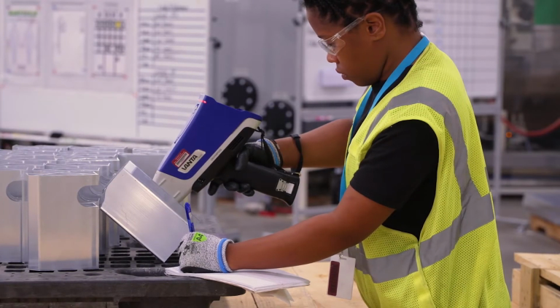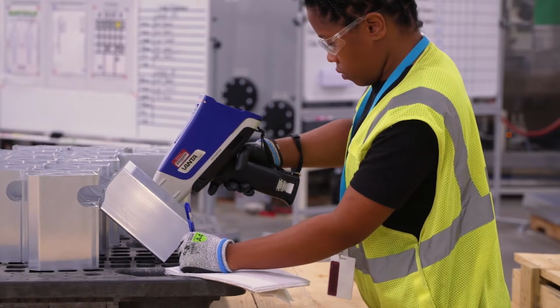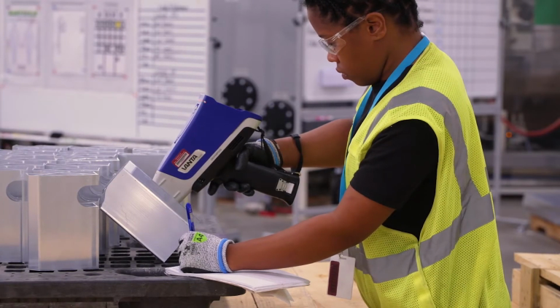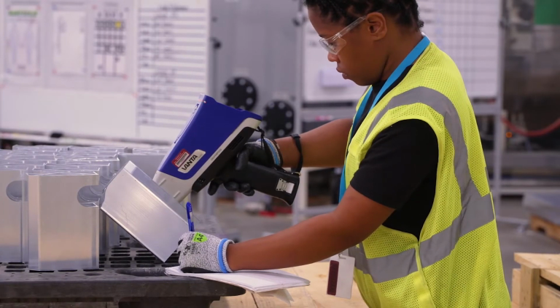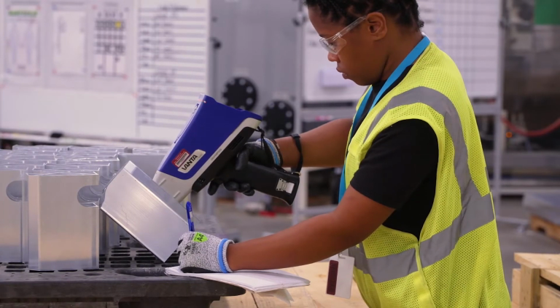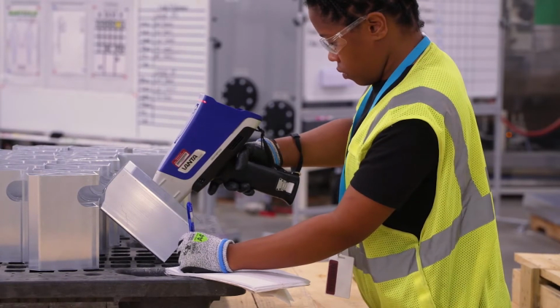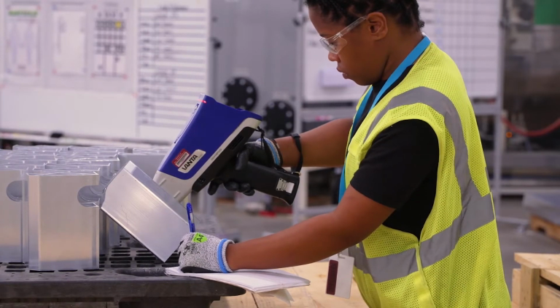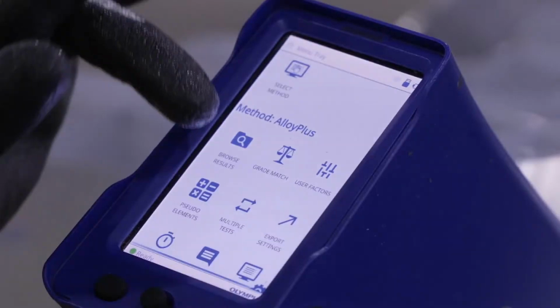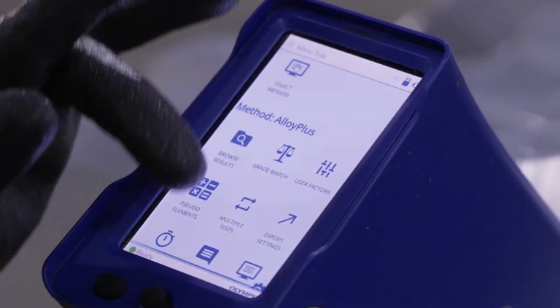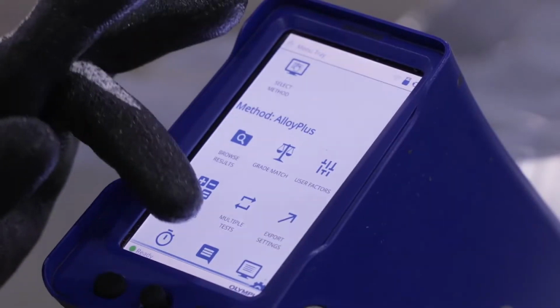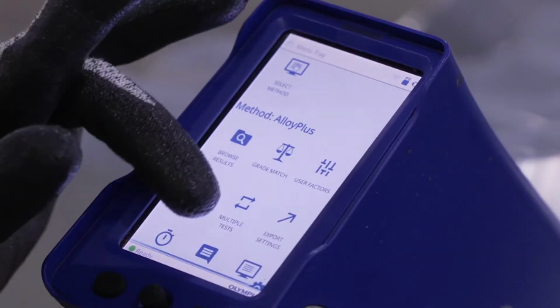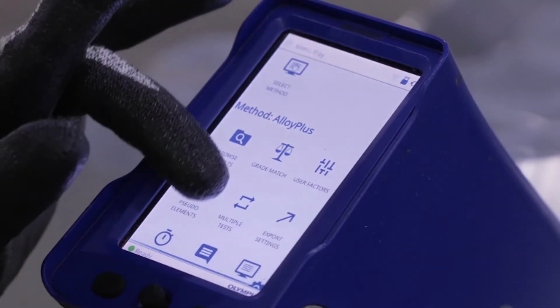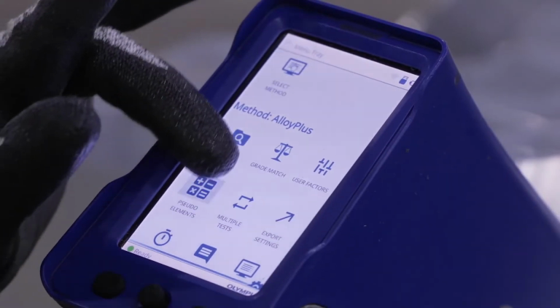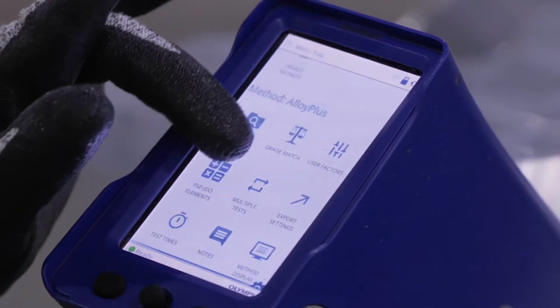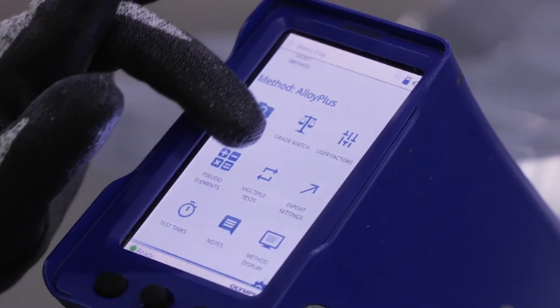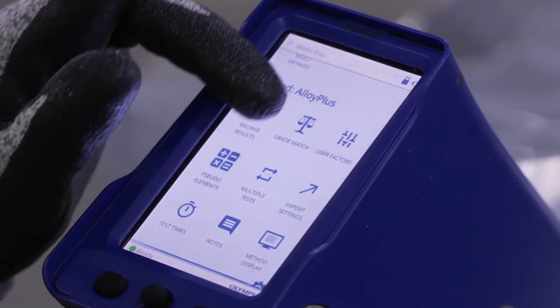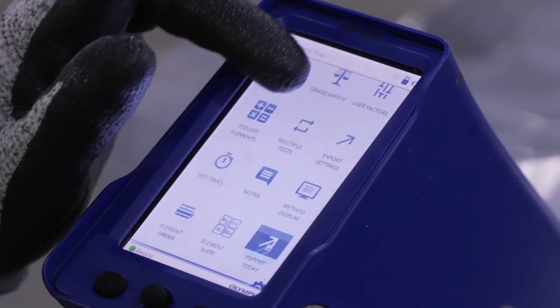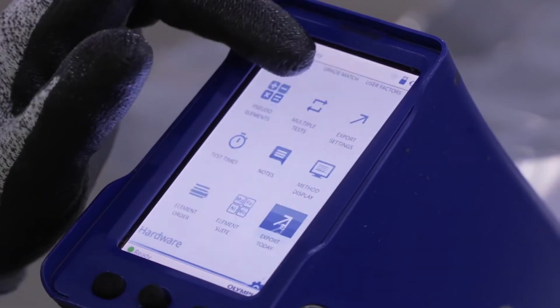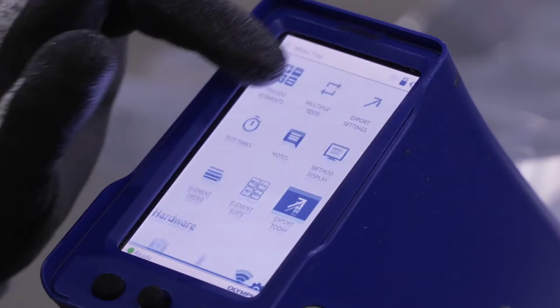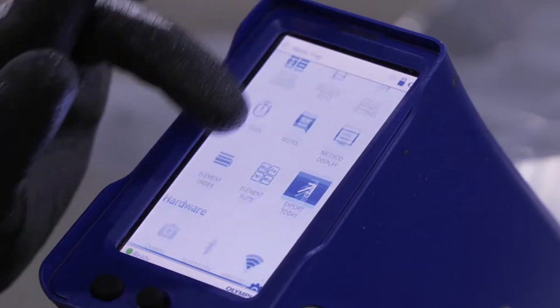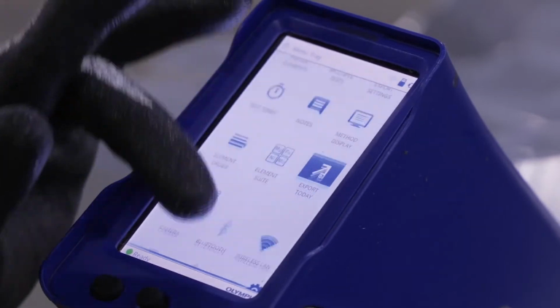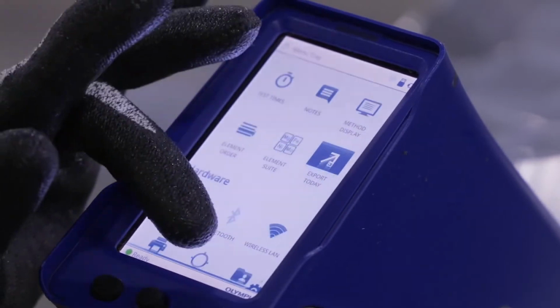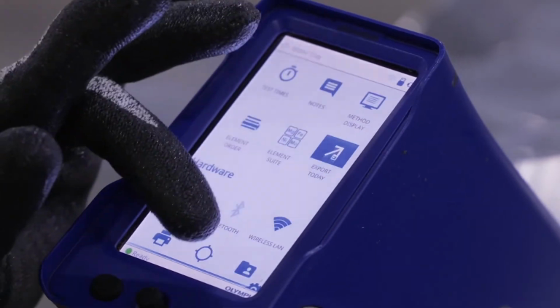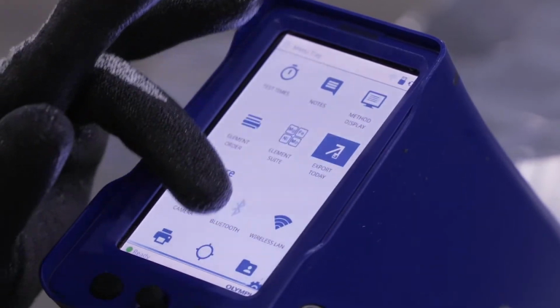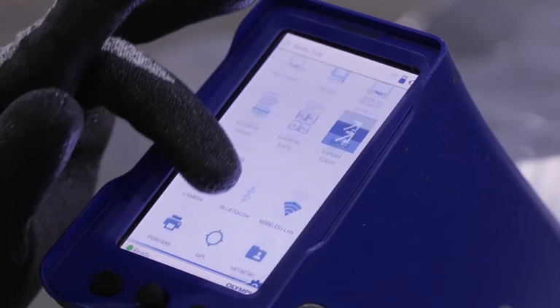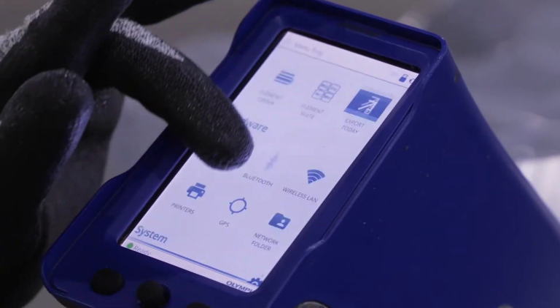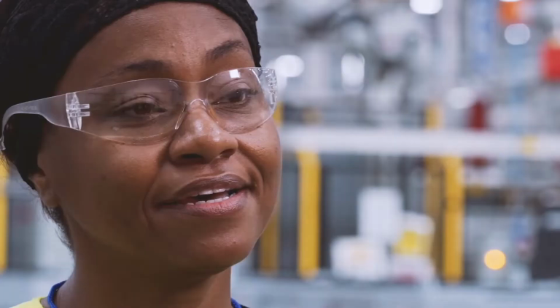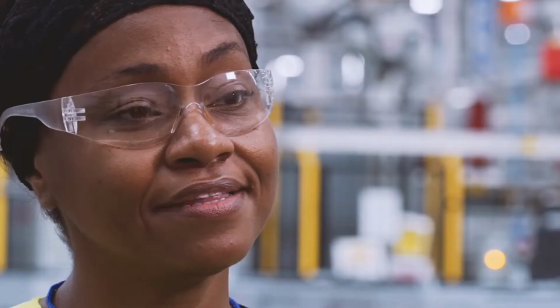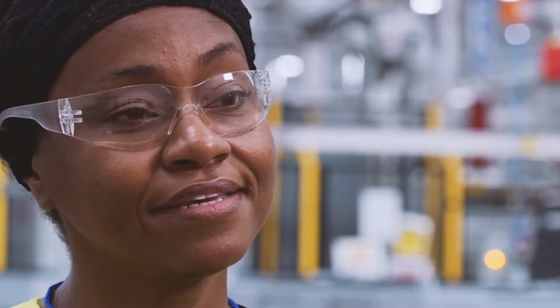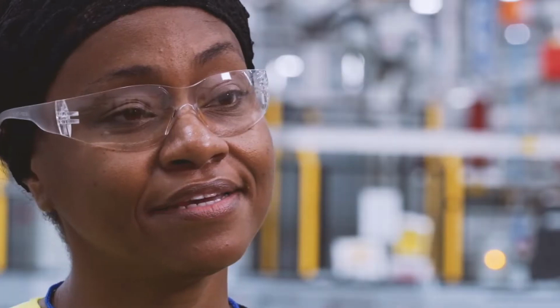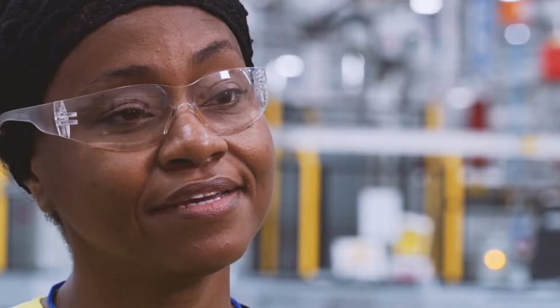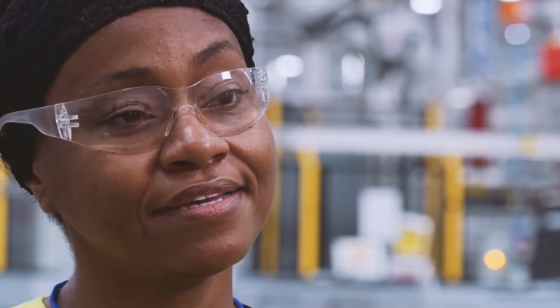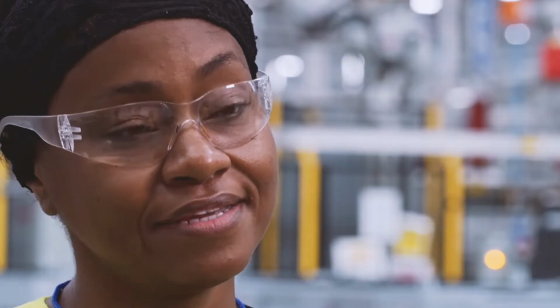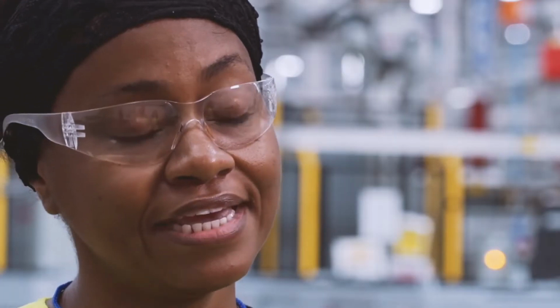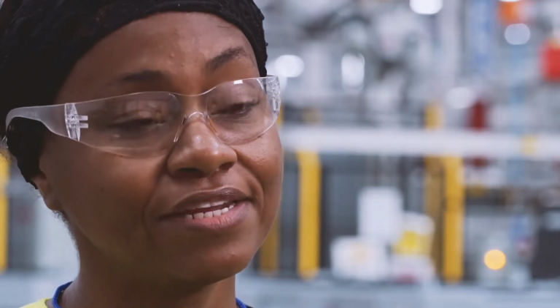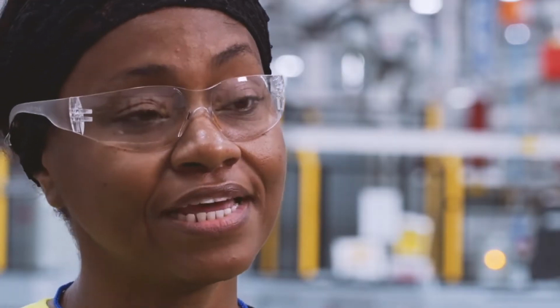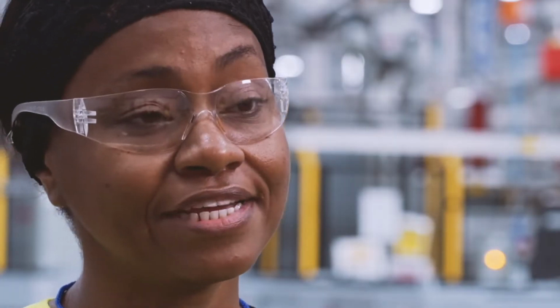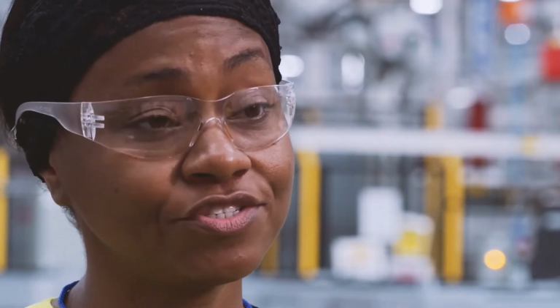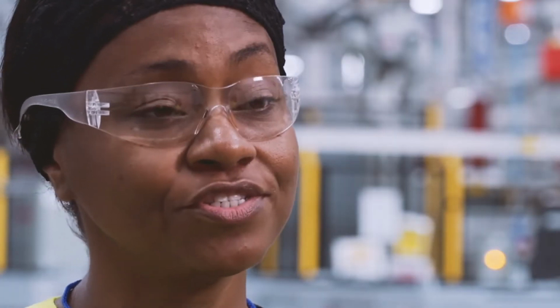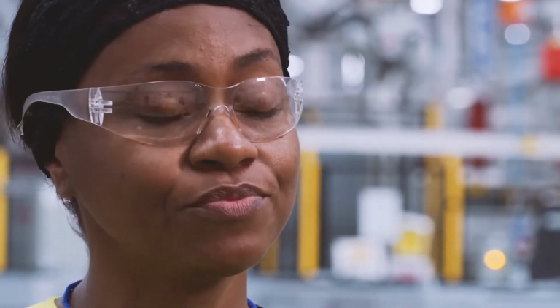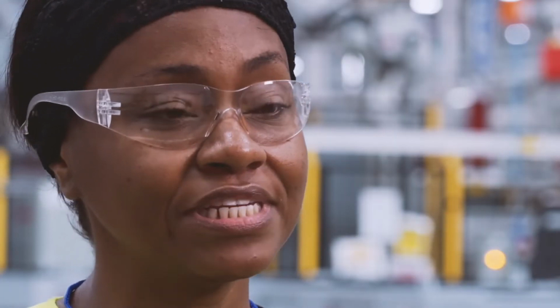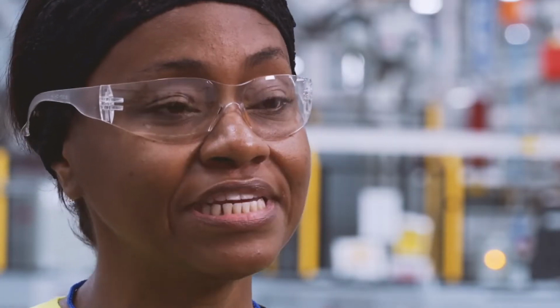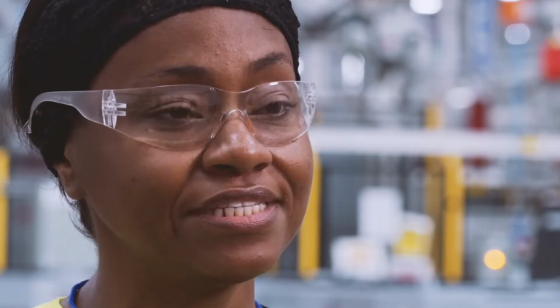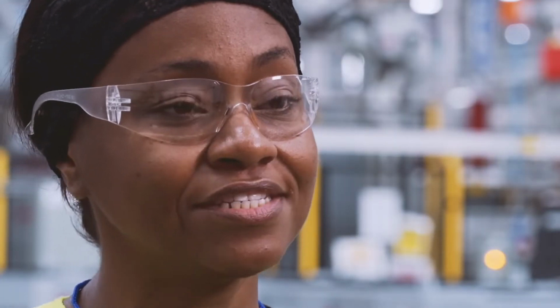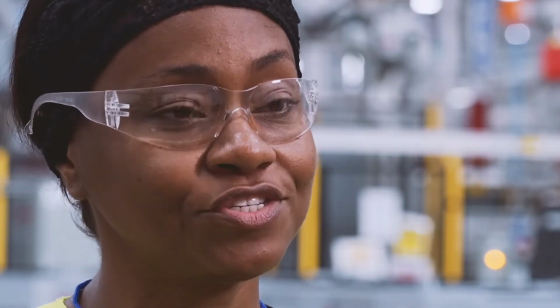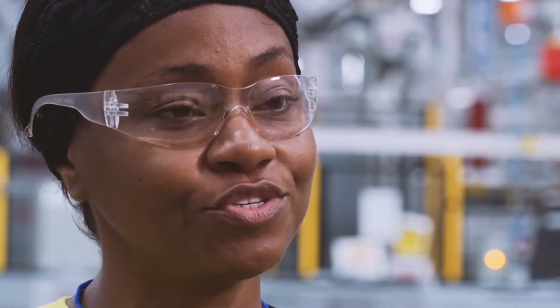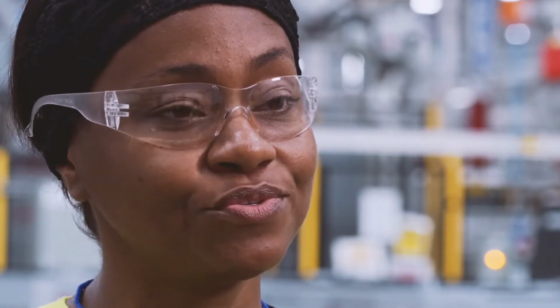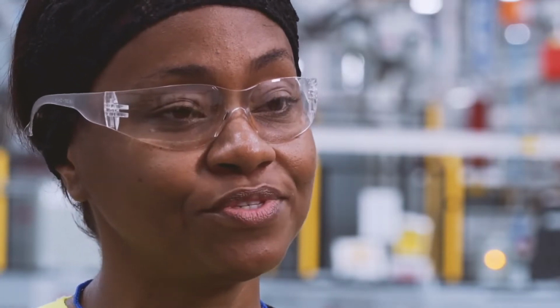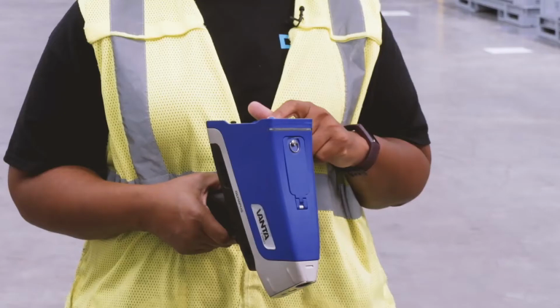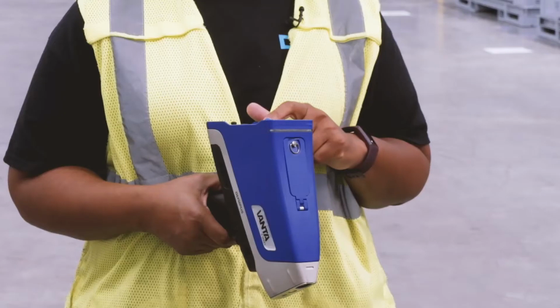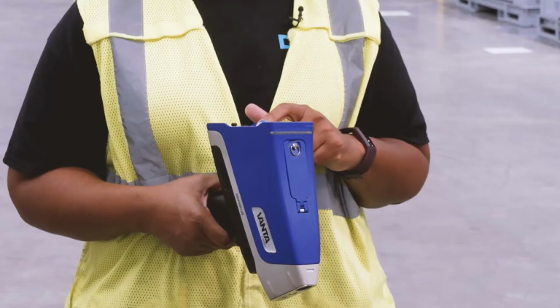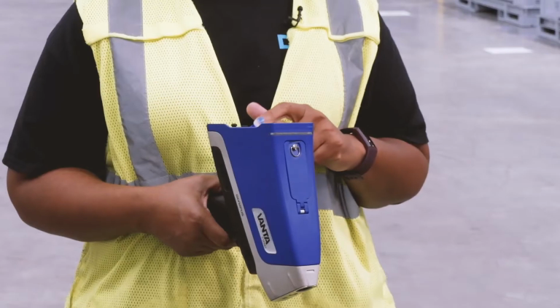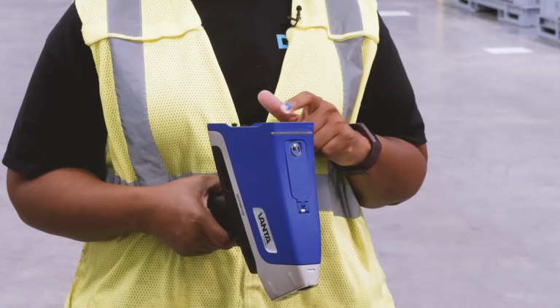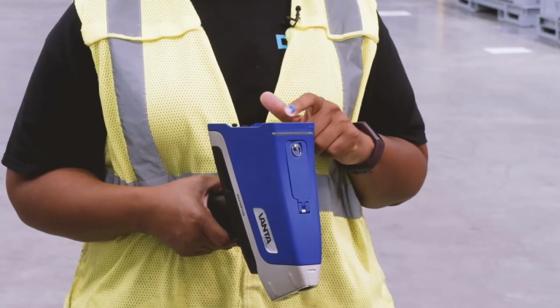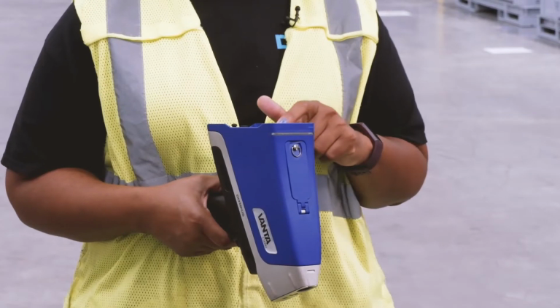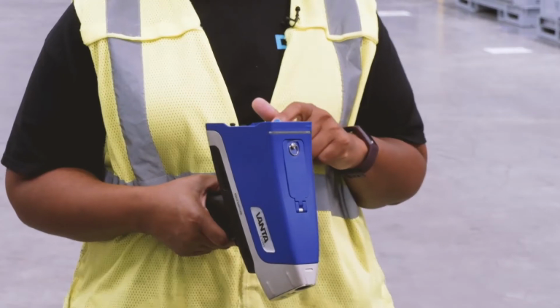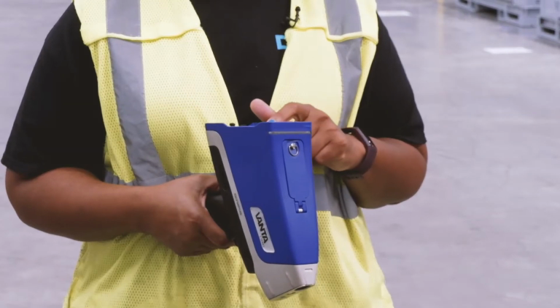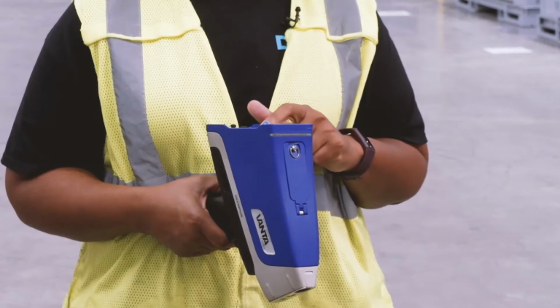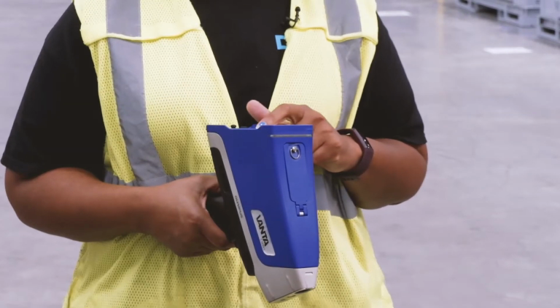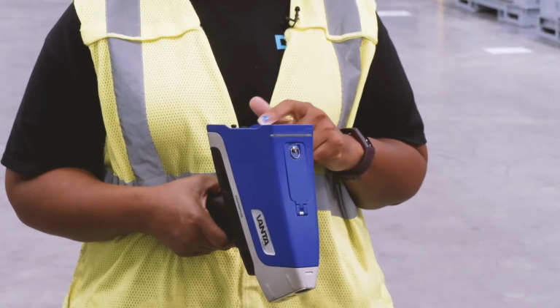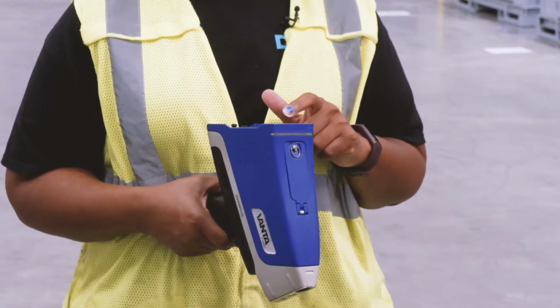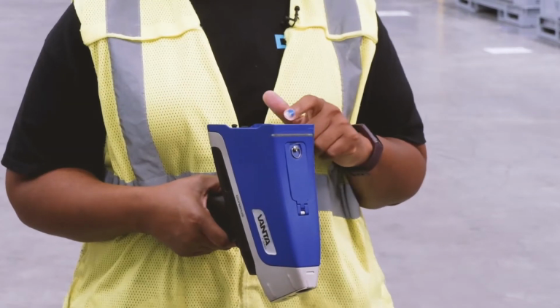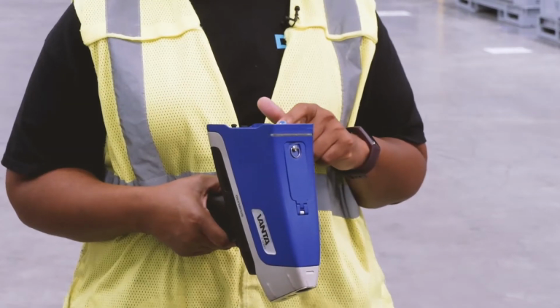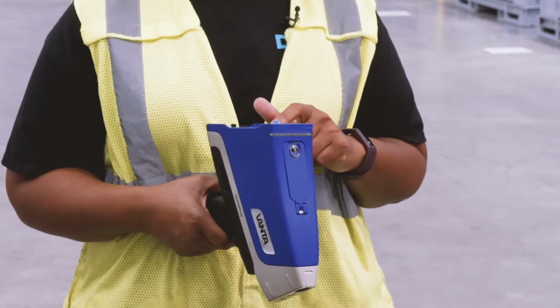Training for XRF was really easy. It took about a day. The analyzer is really easy to use — it's very similar to operating a cell phone.